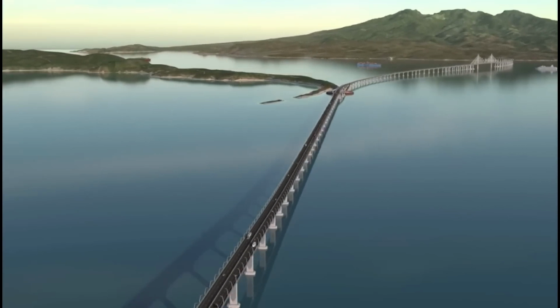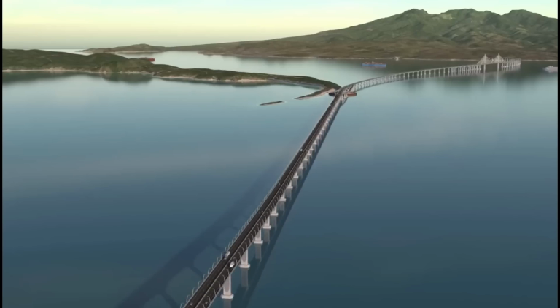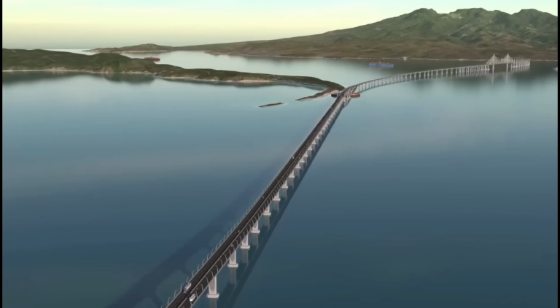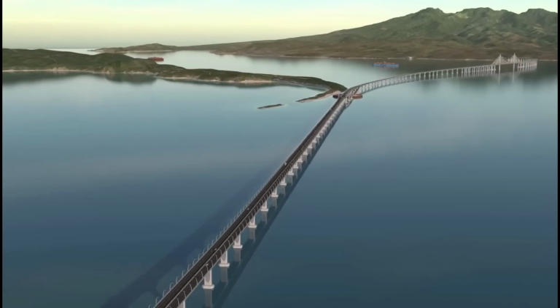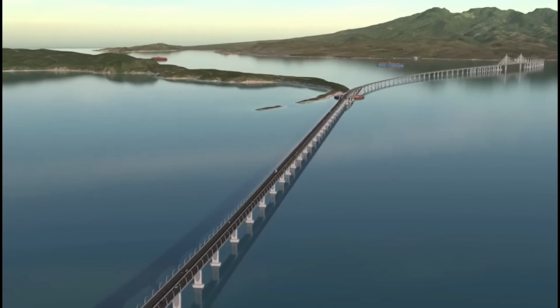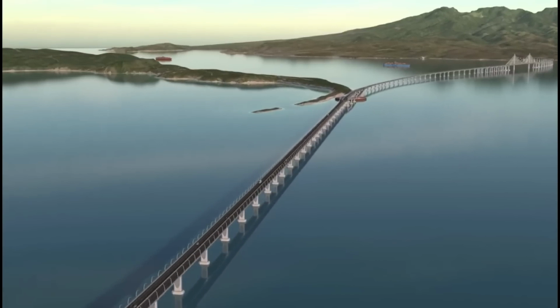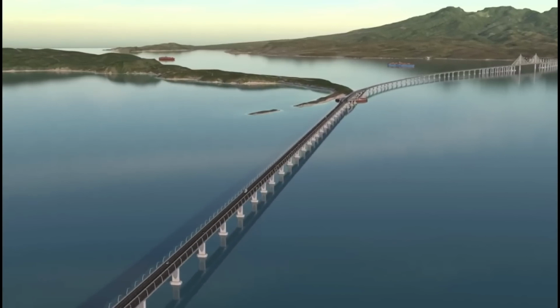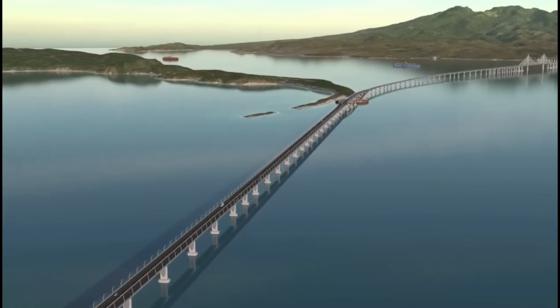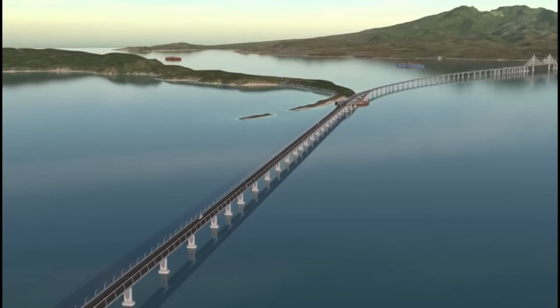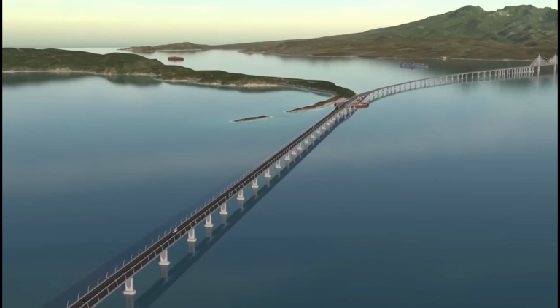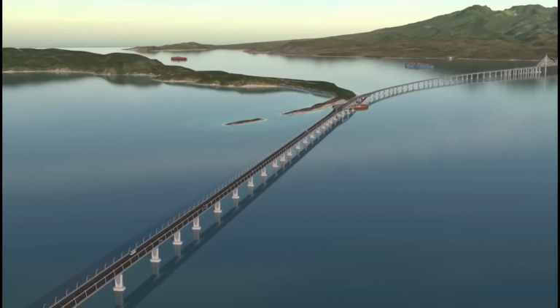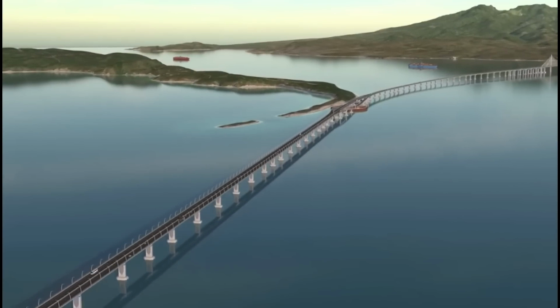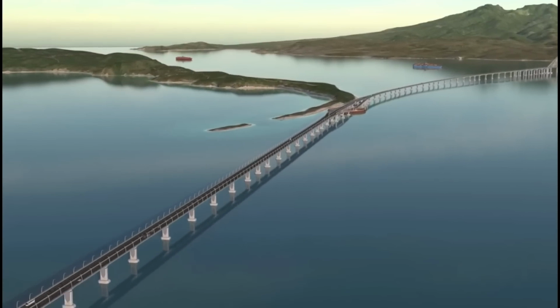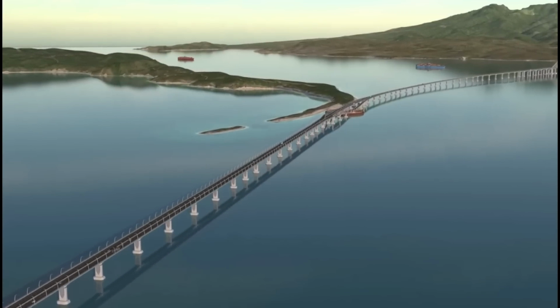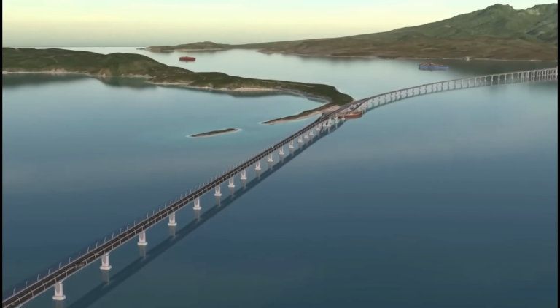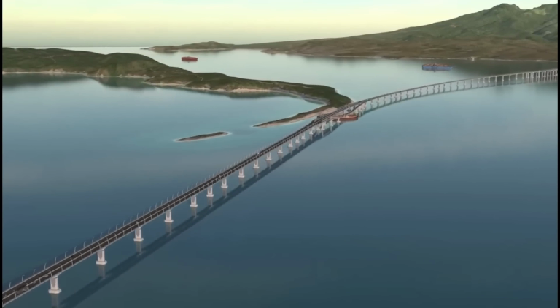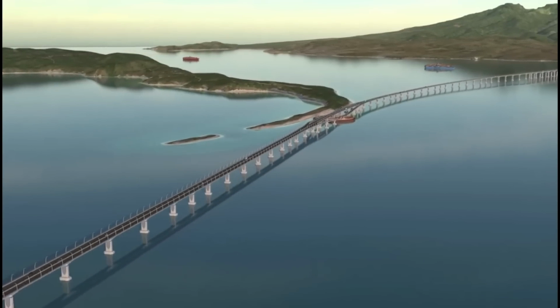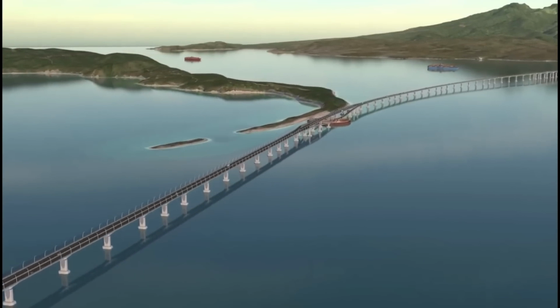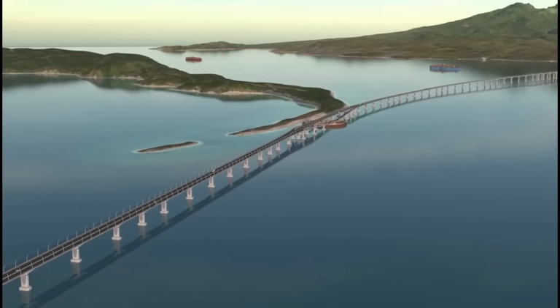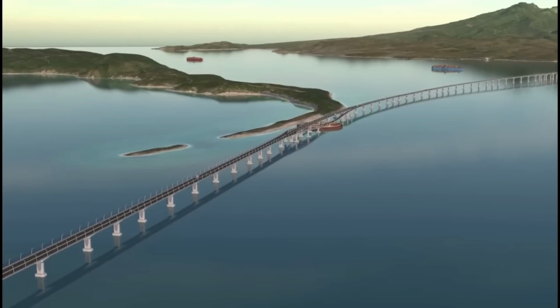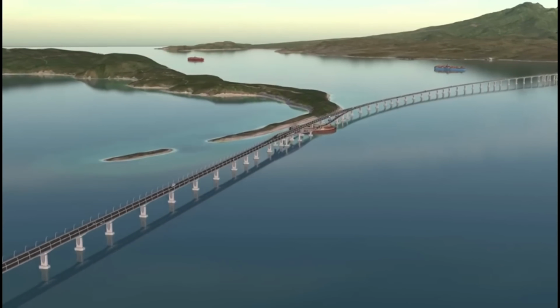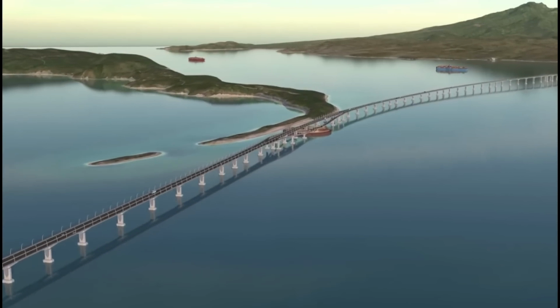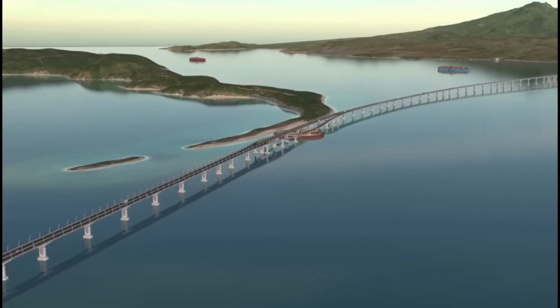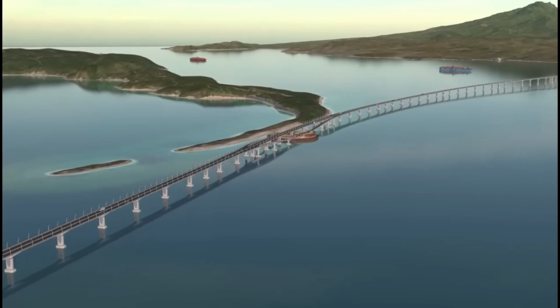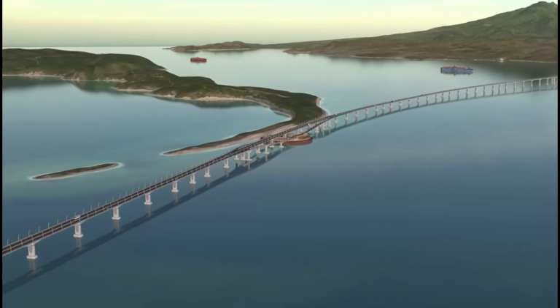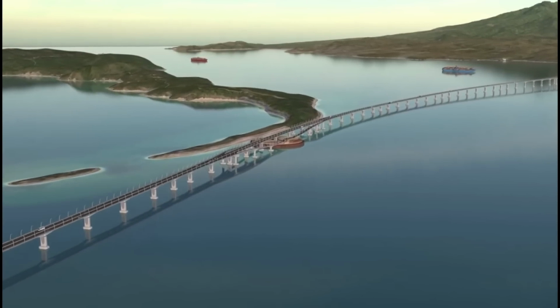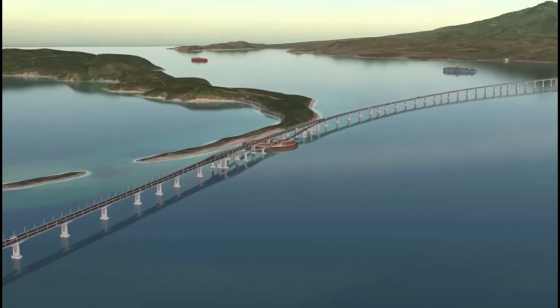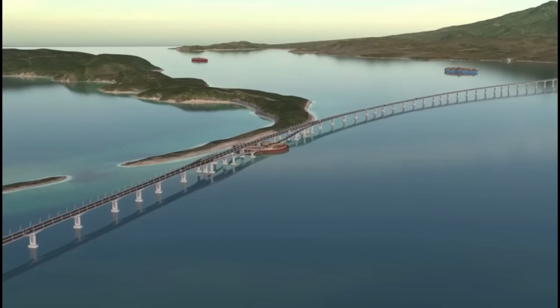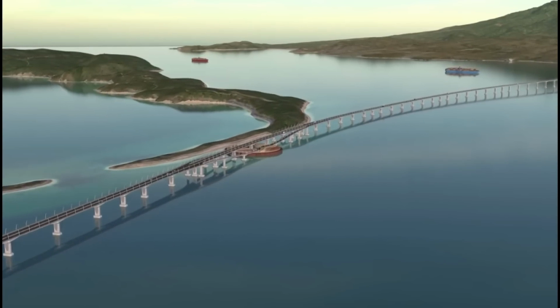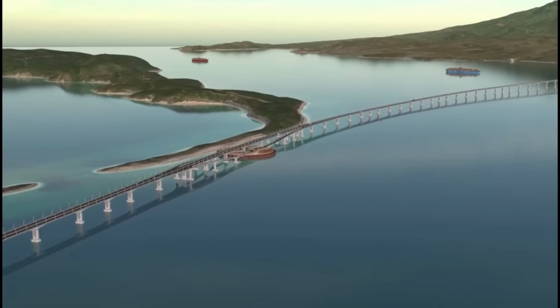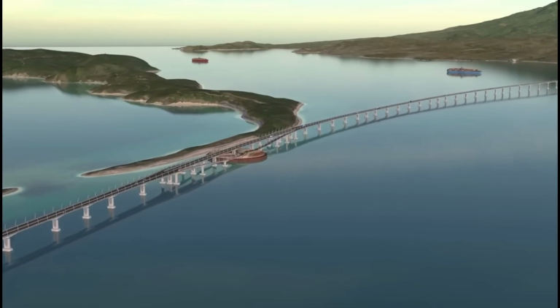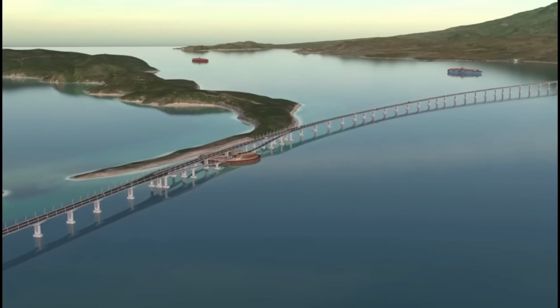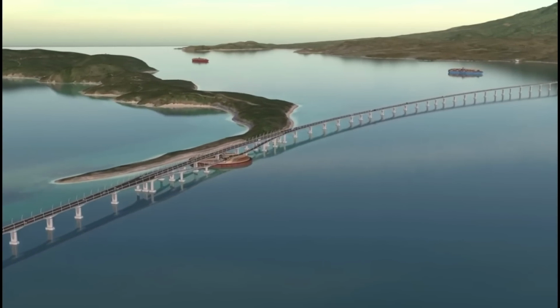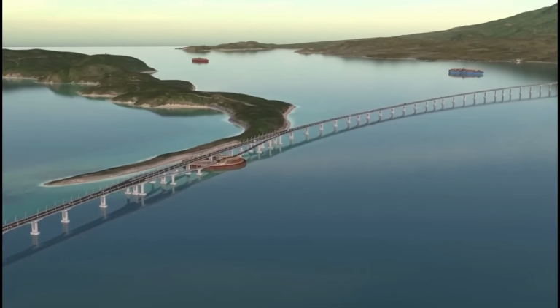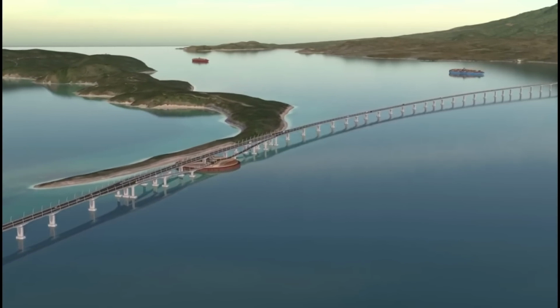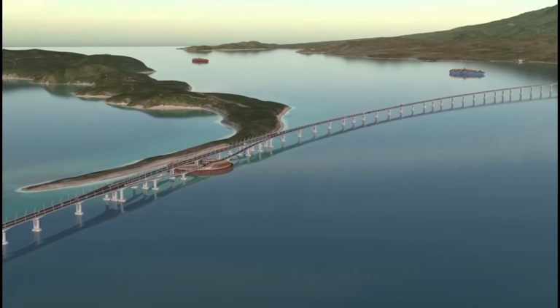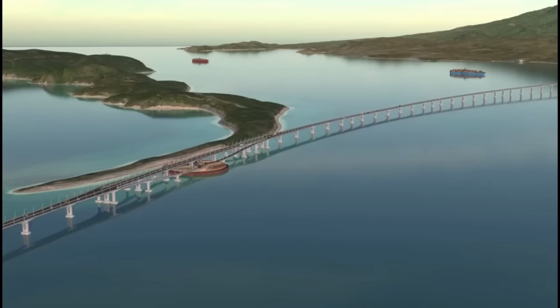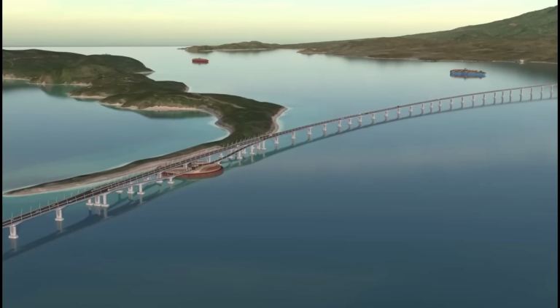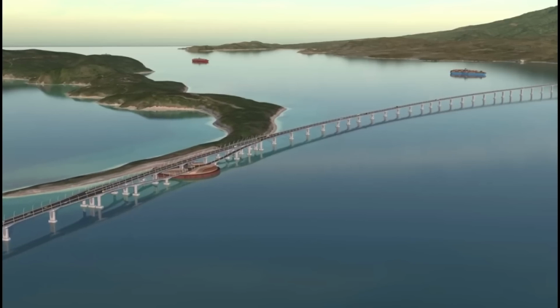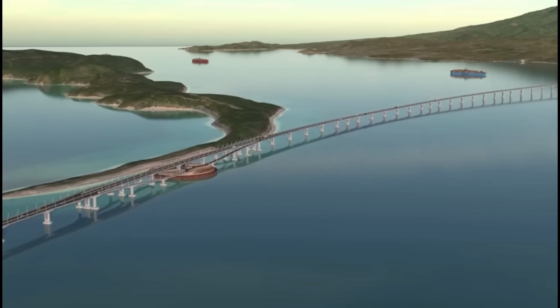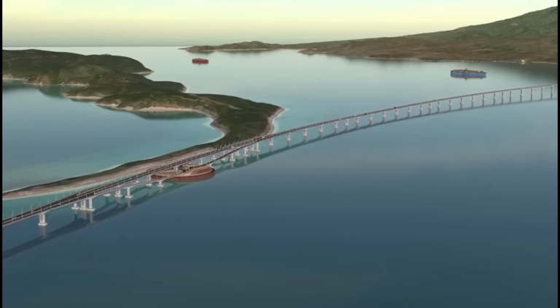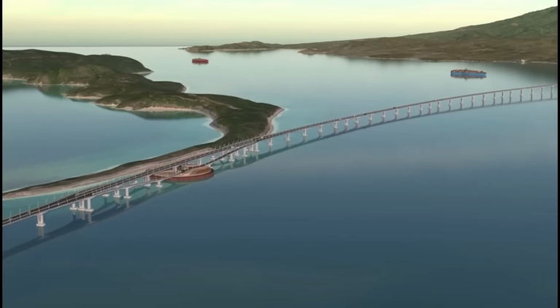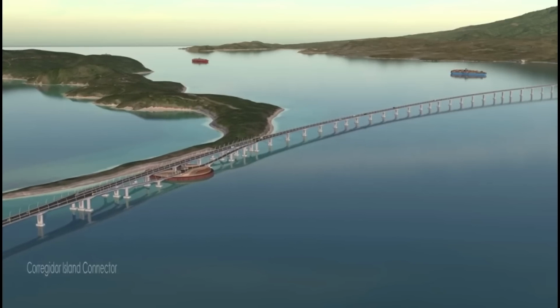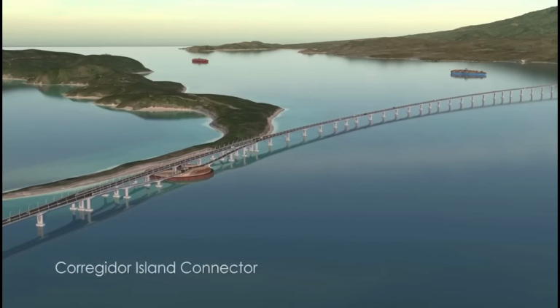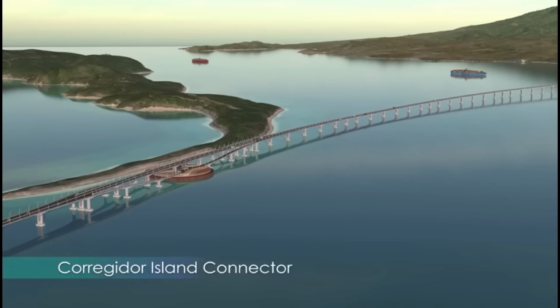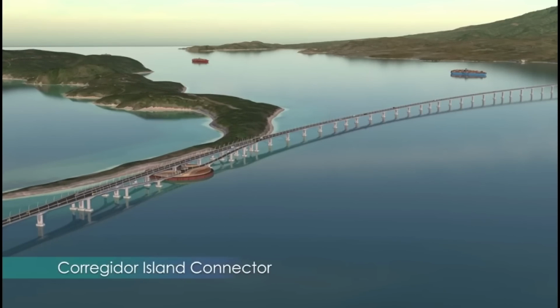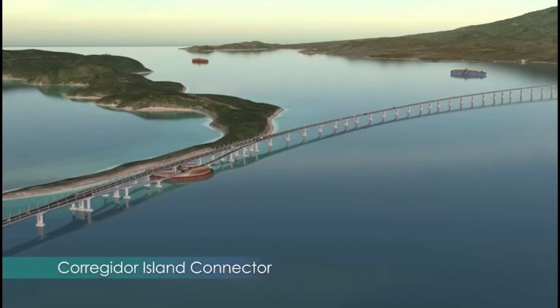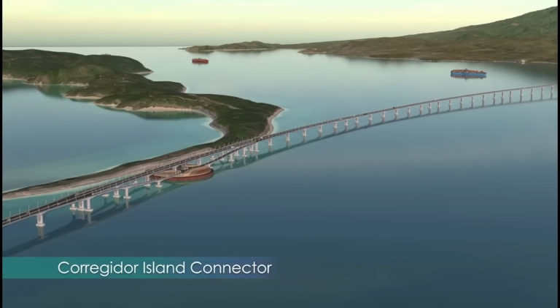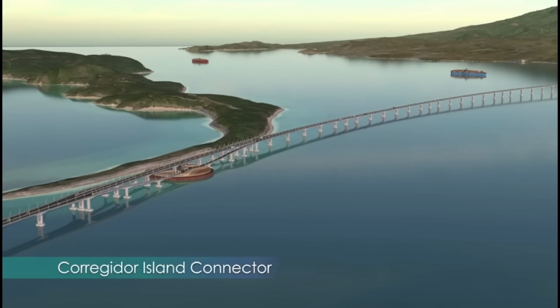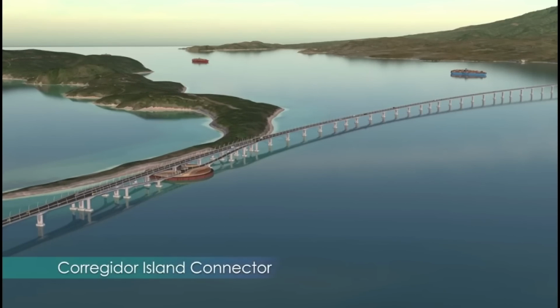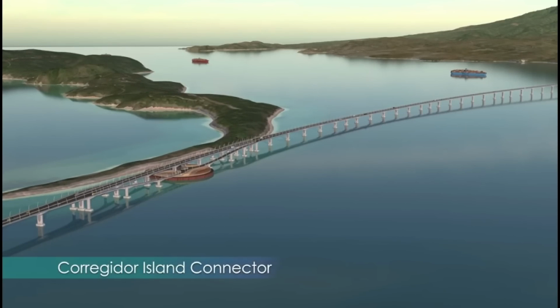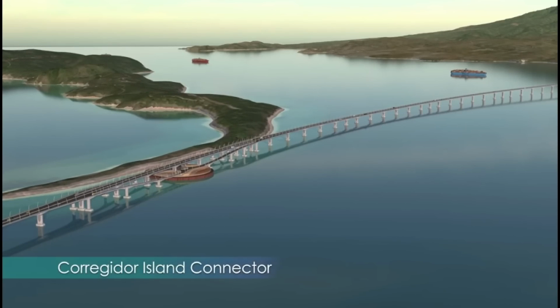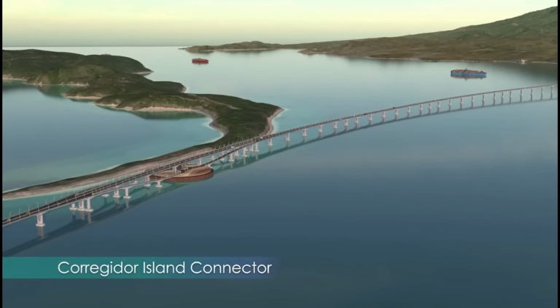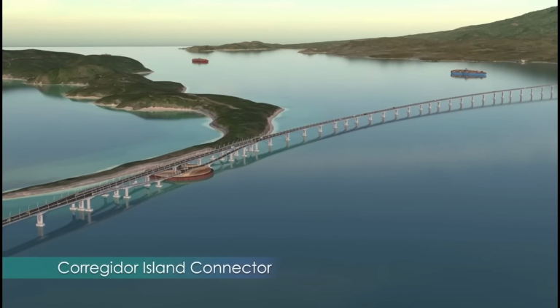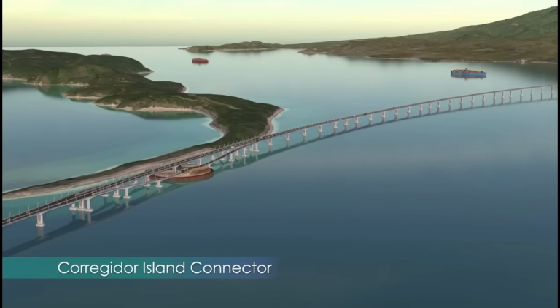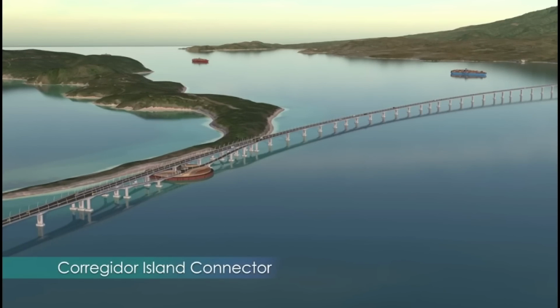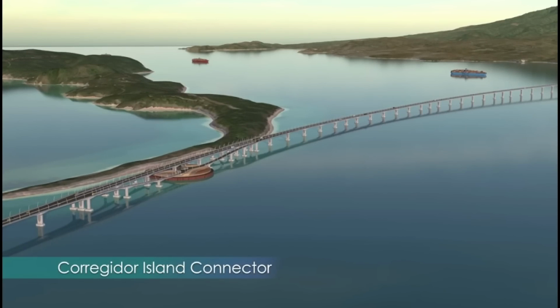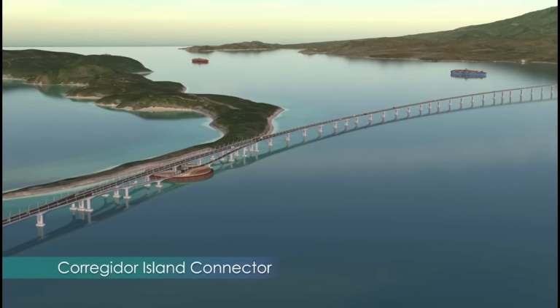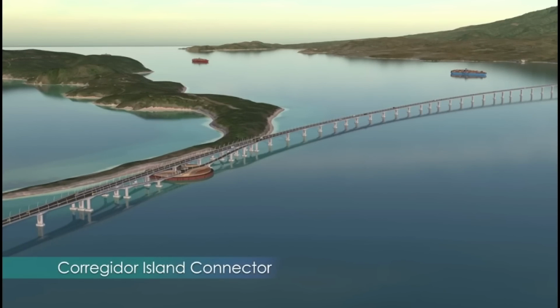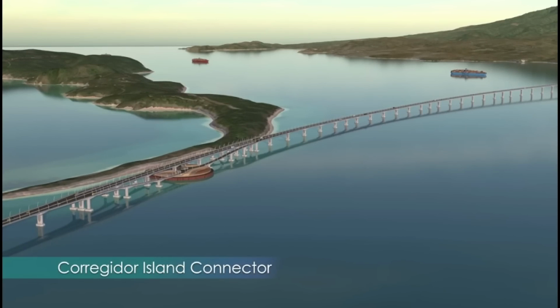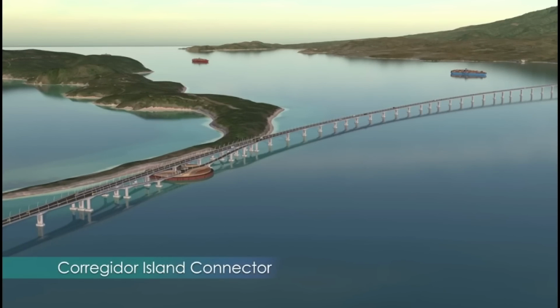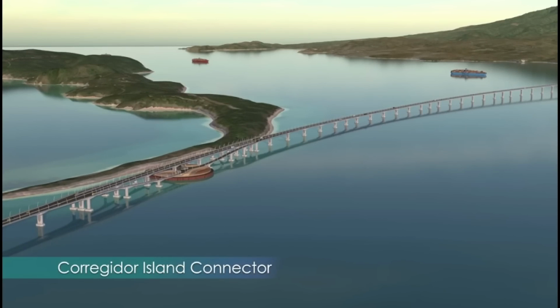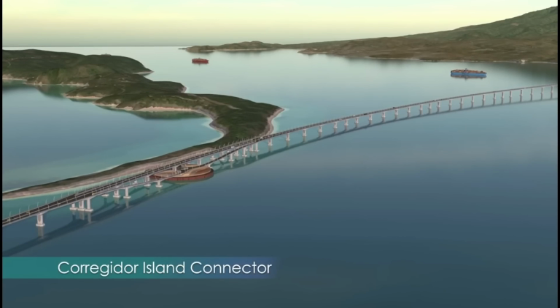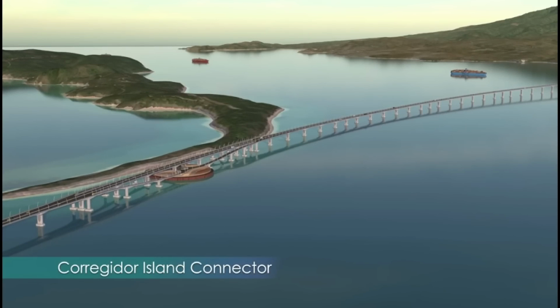Near Corregidor Island, the bridge has an interchange which allows for turnarounds and will connect to the island as part of a future project.